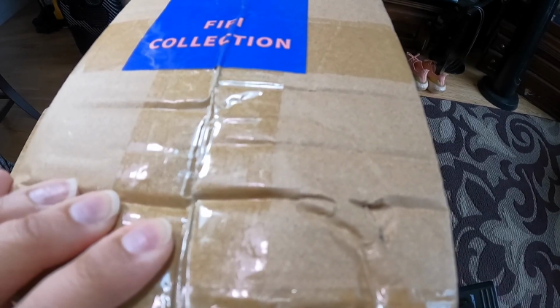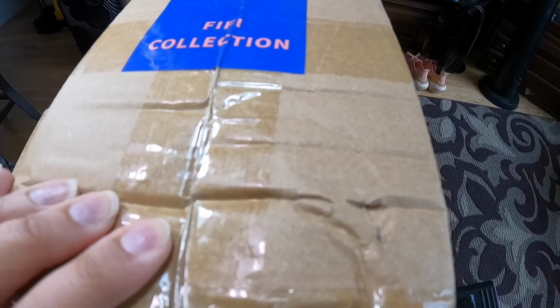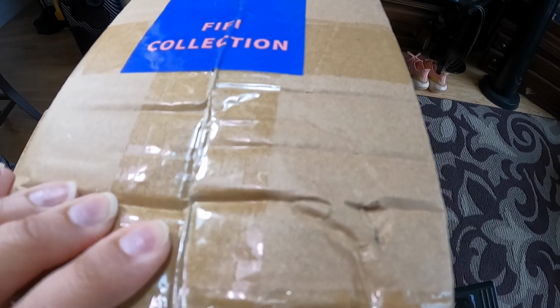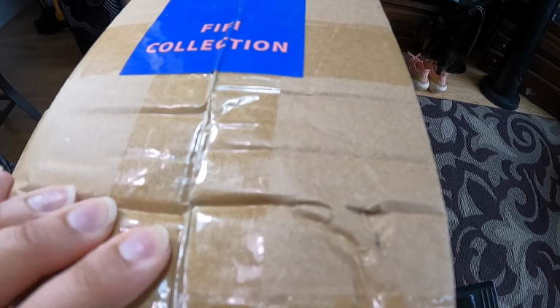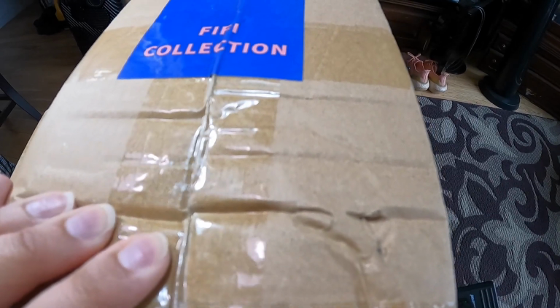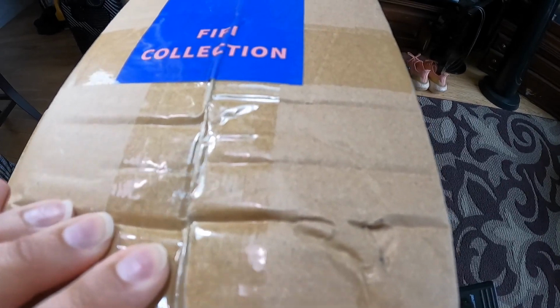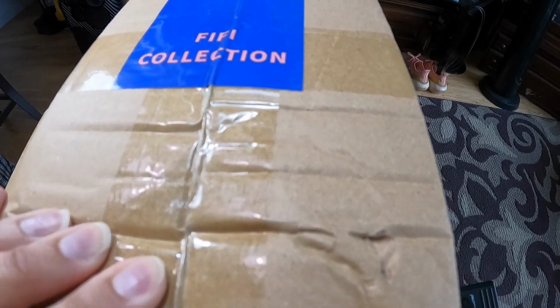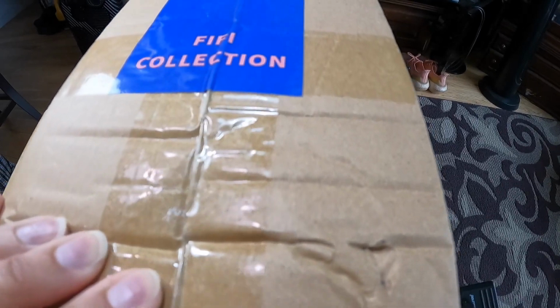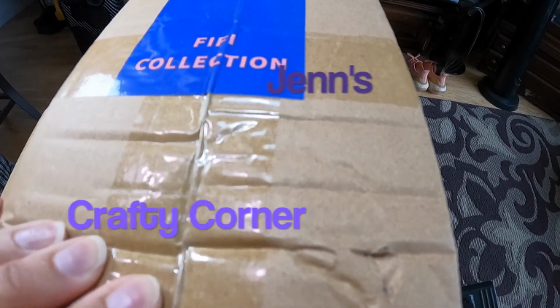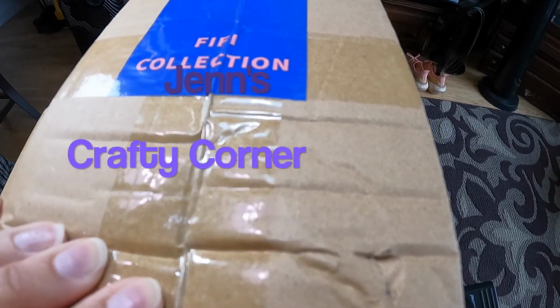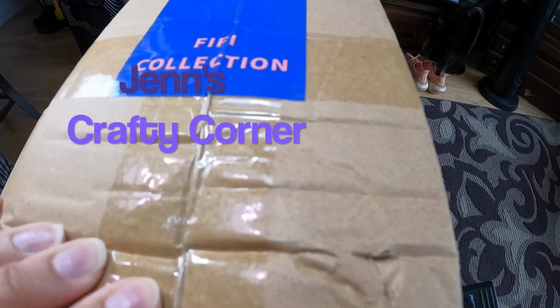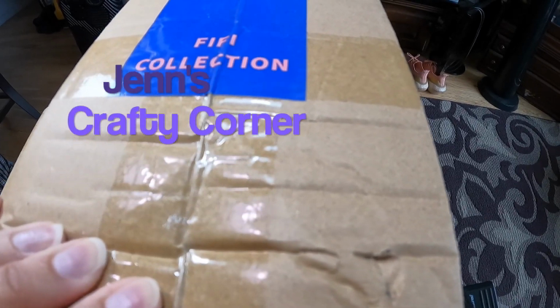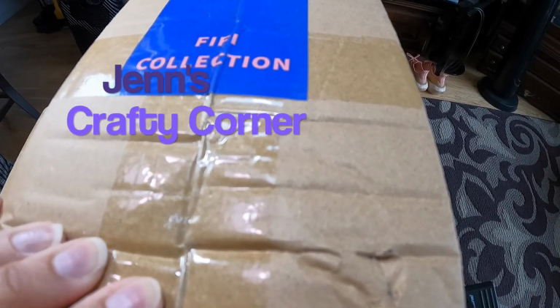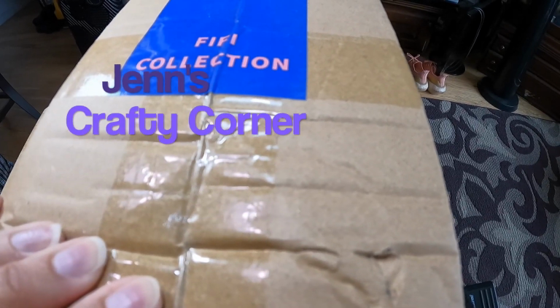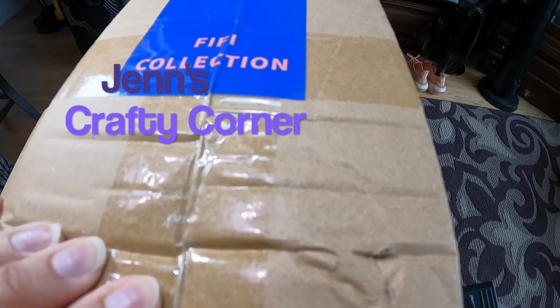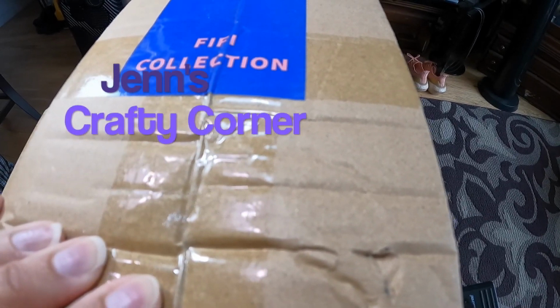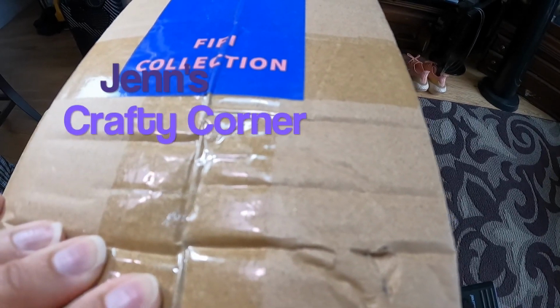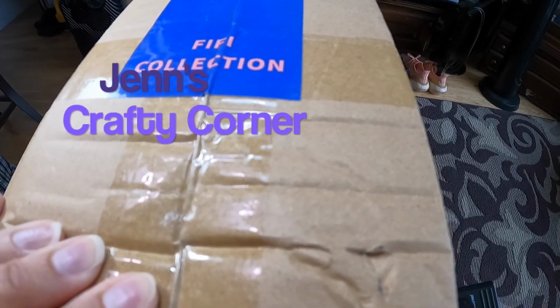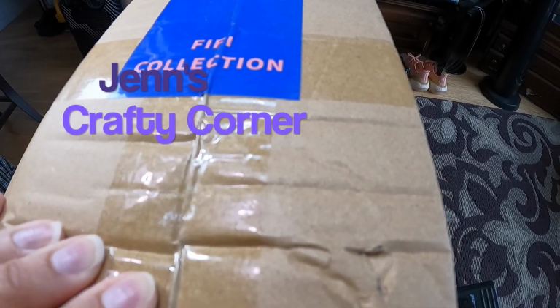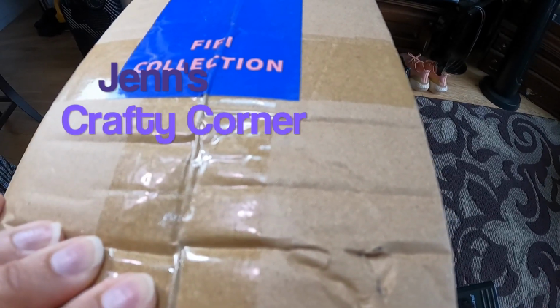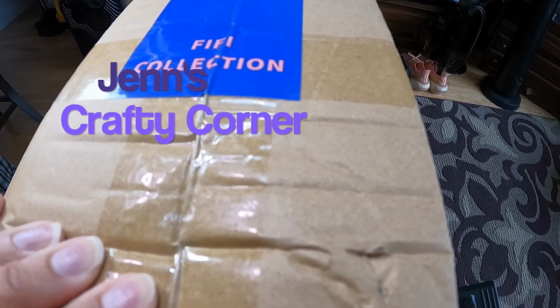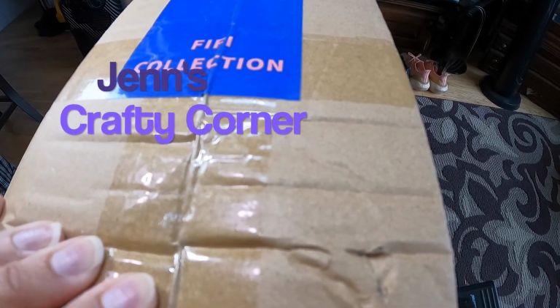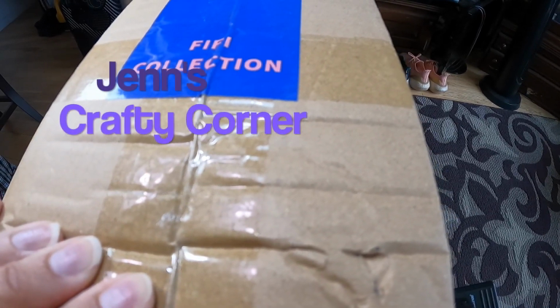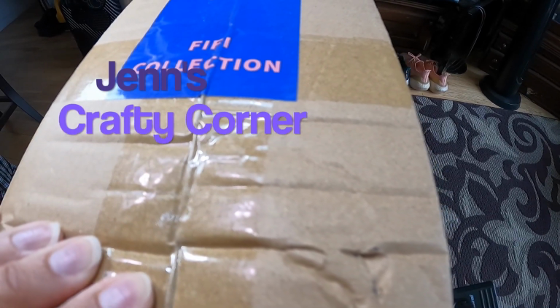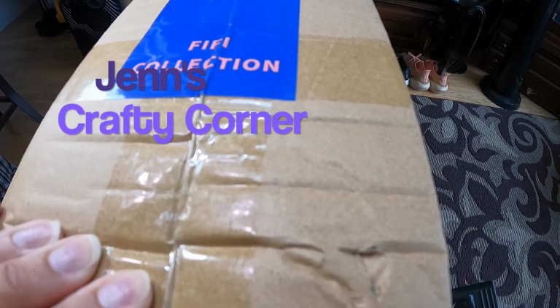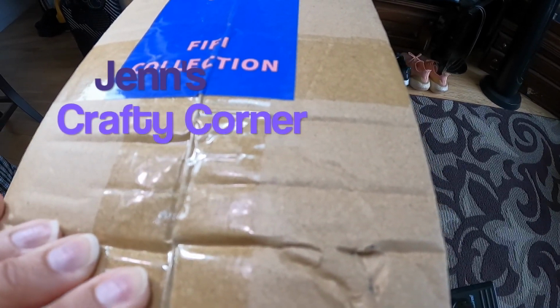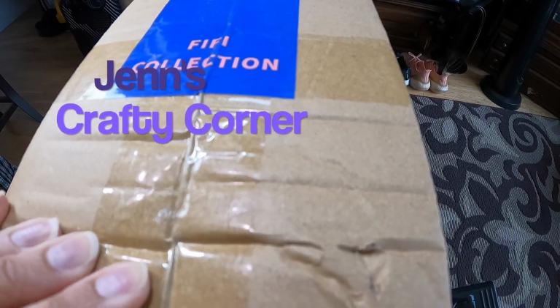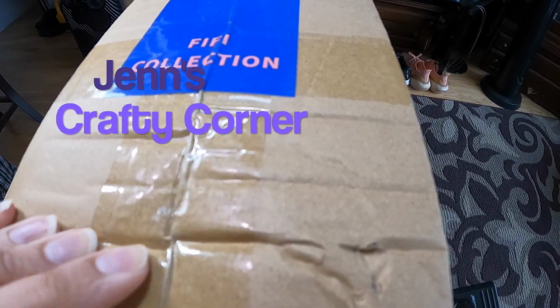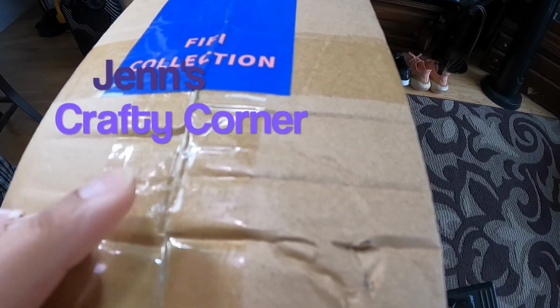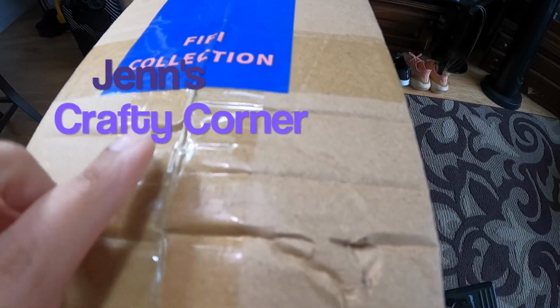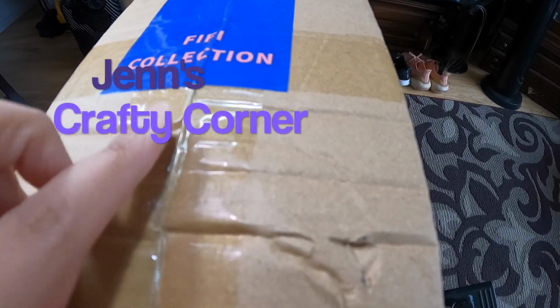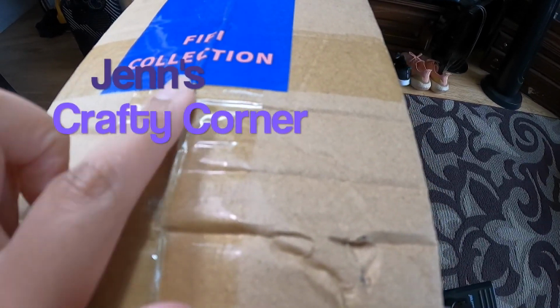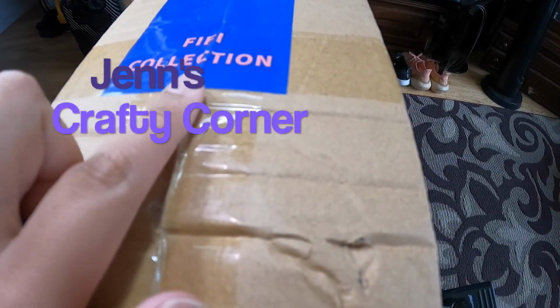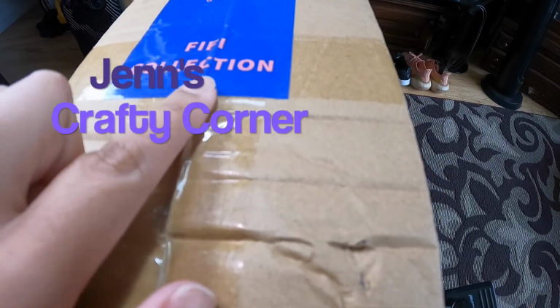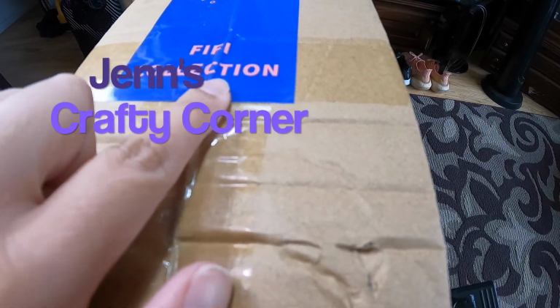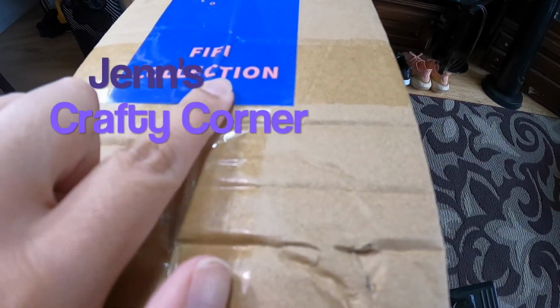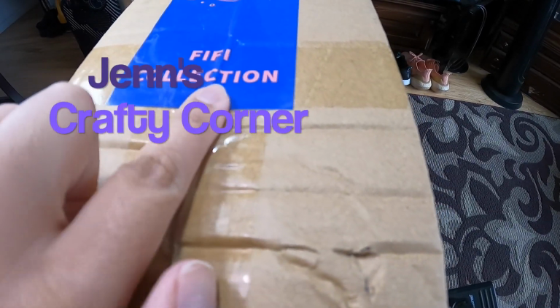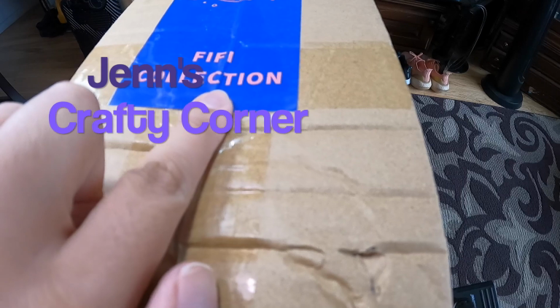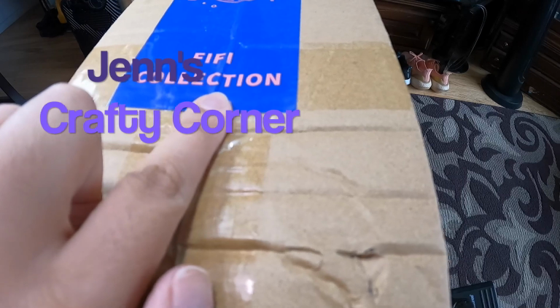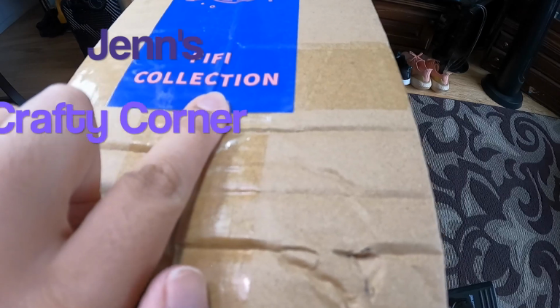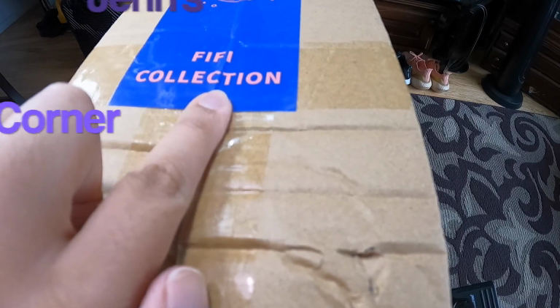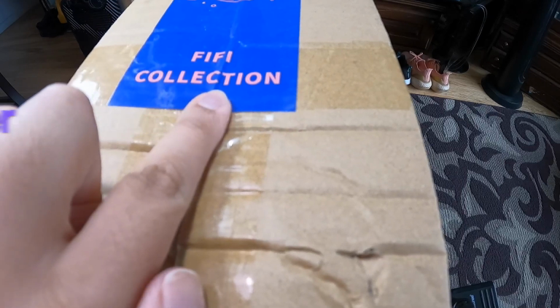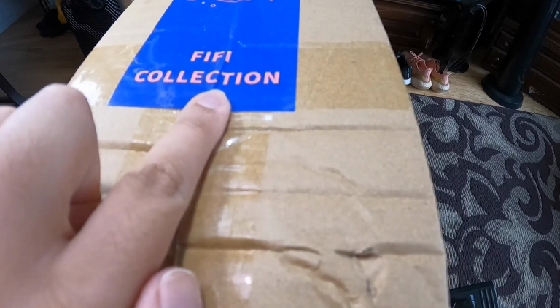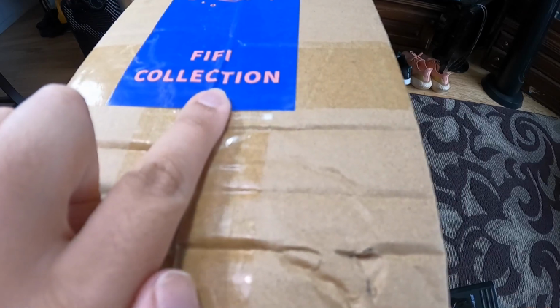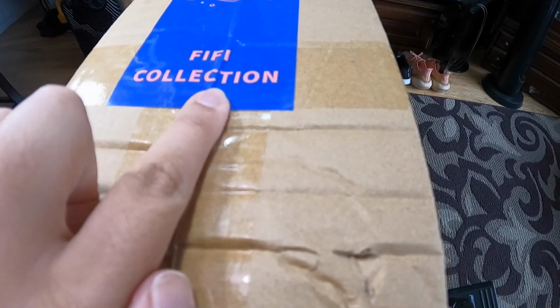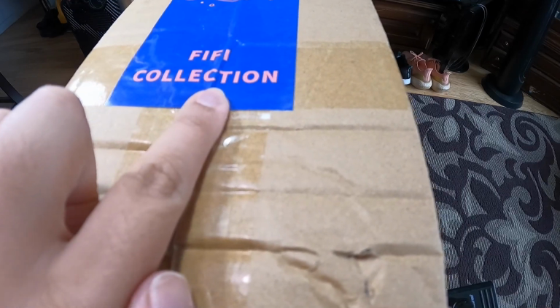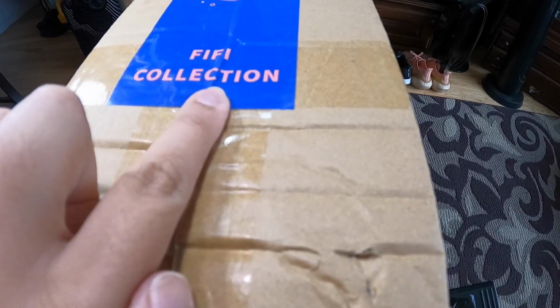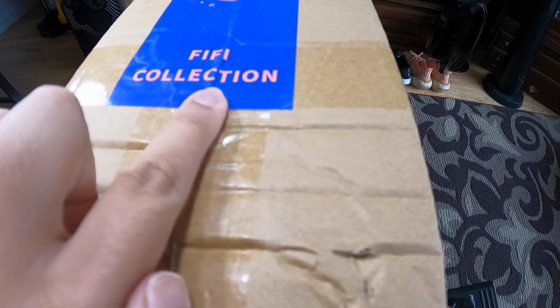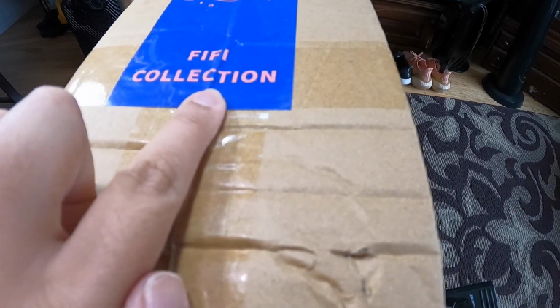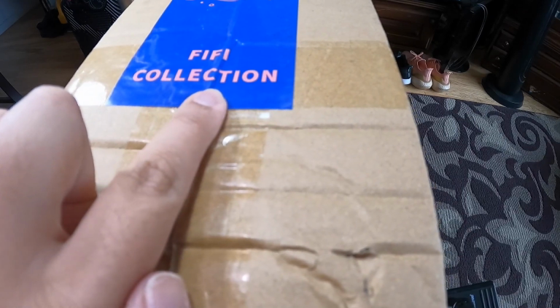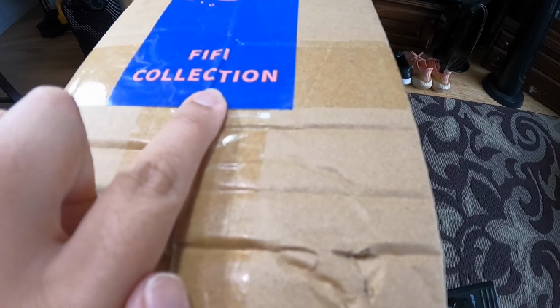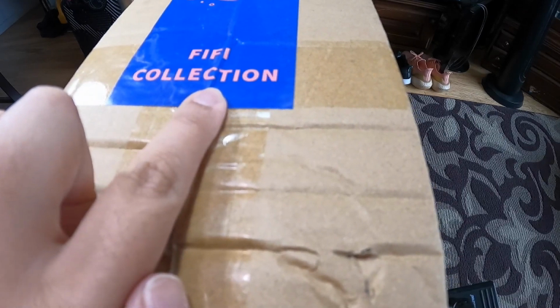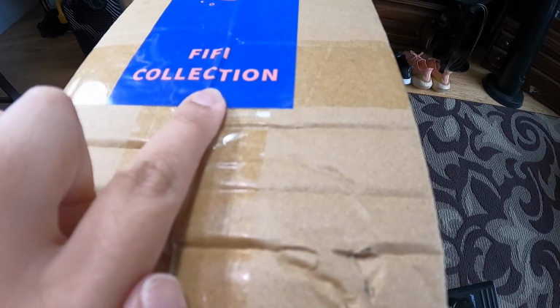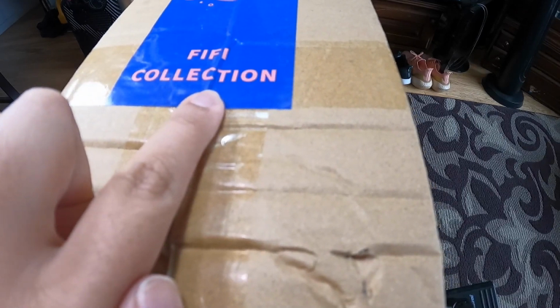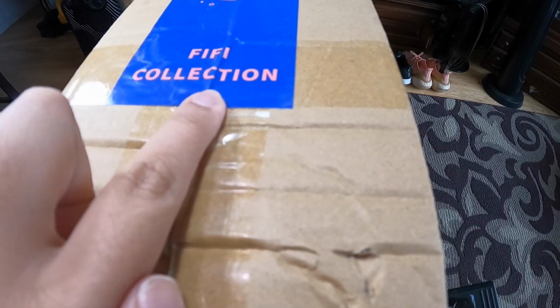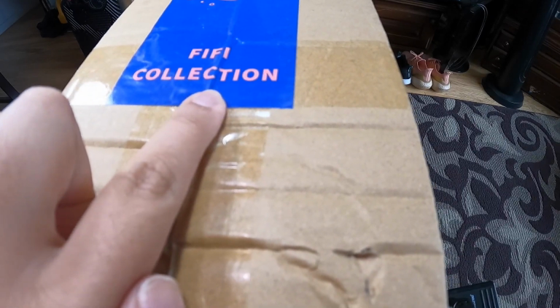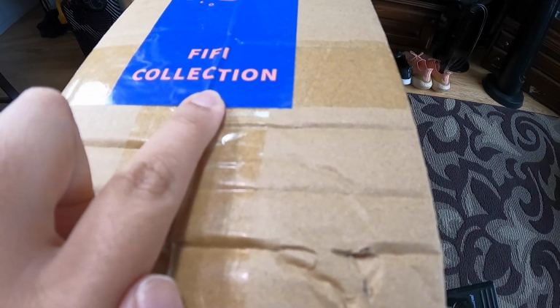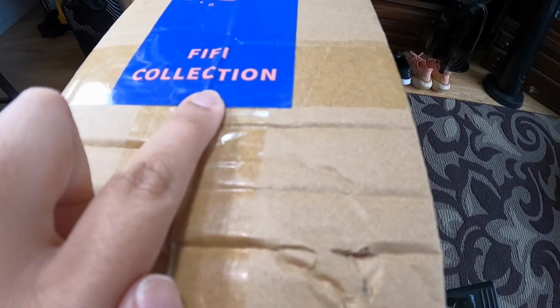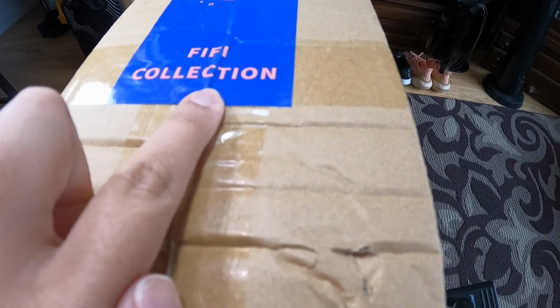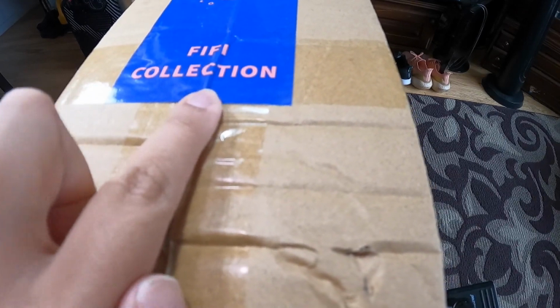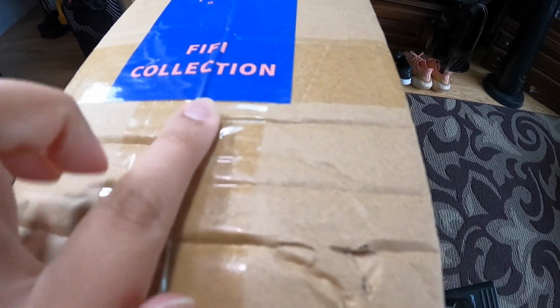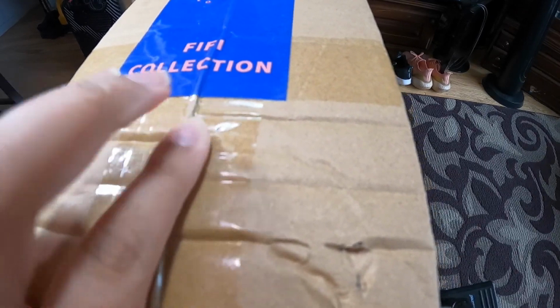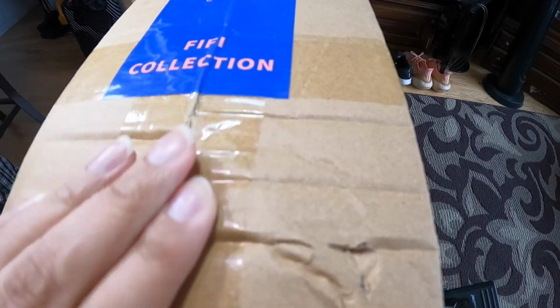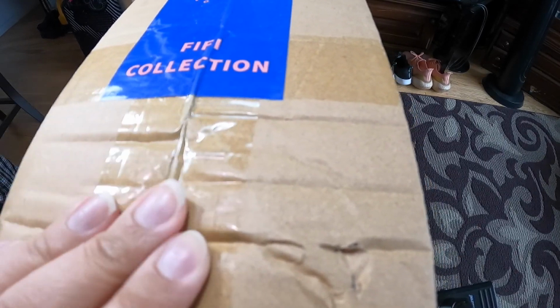Hi everyone and welcome back to my channel. This is Jen's Crafty Corner and I'm going to be doing another resin bead unboxing from Fiona's Charms.